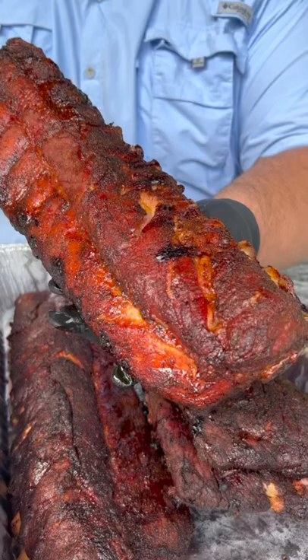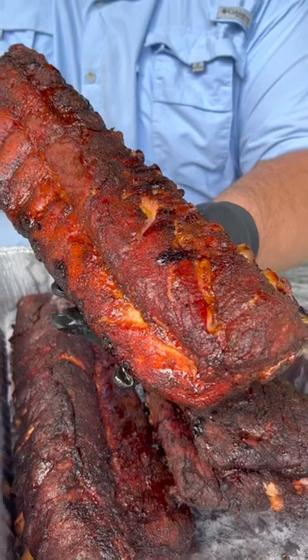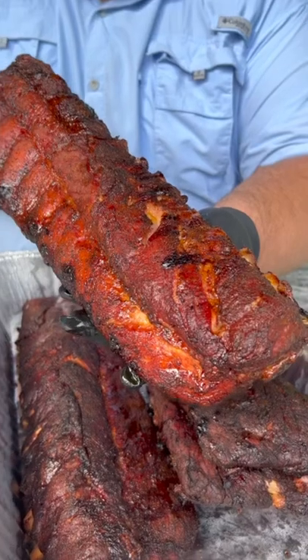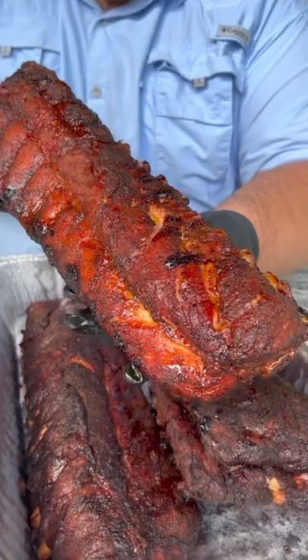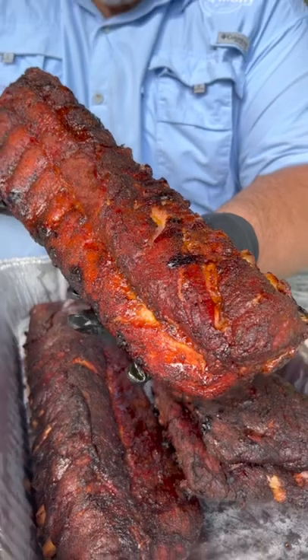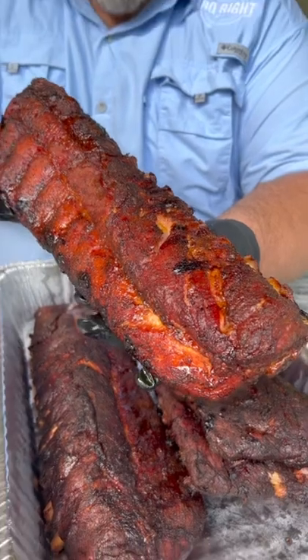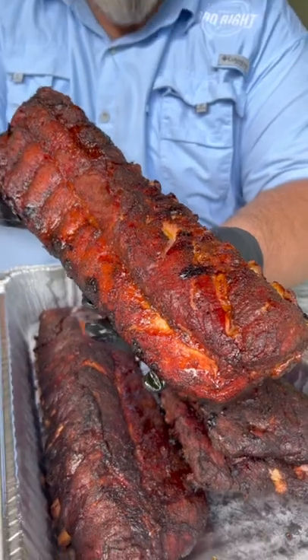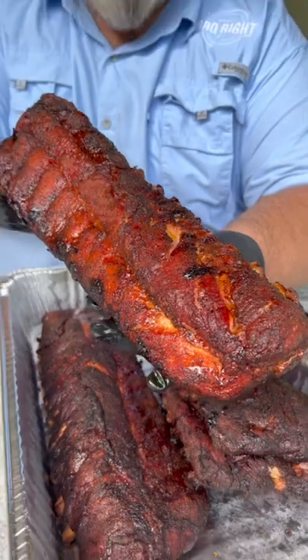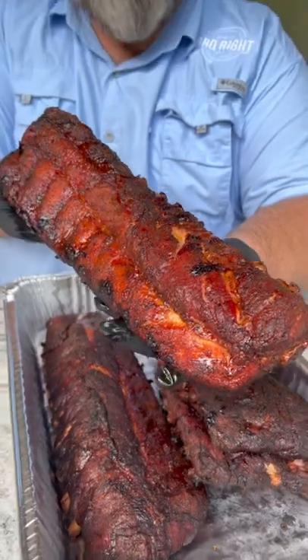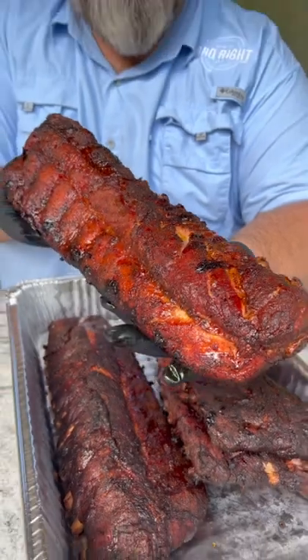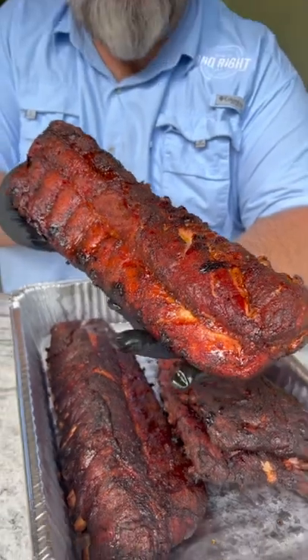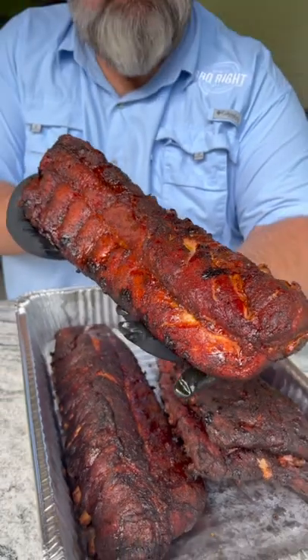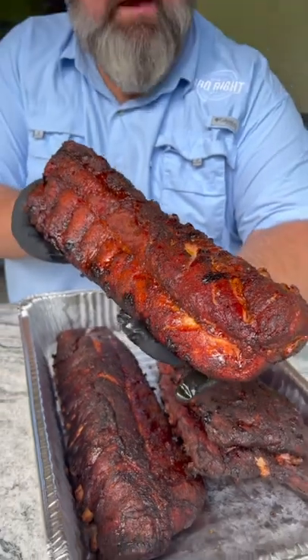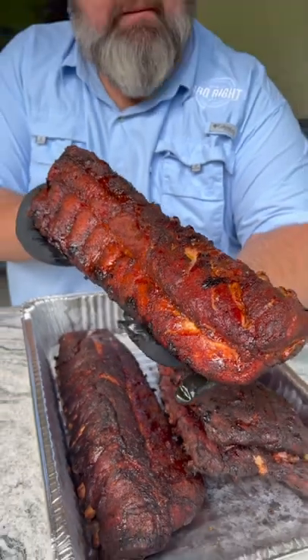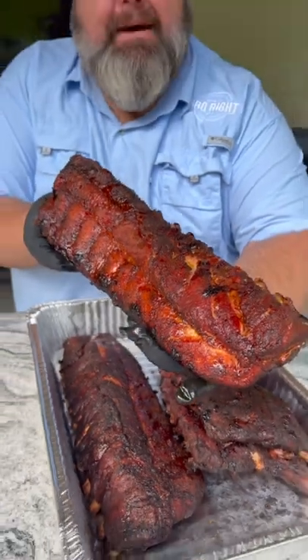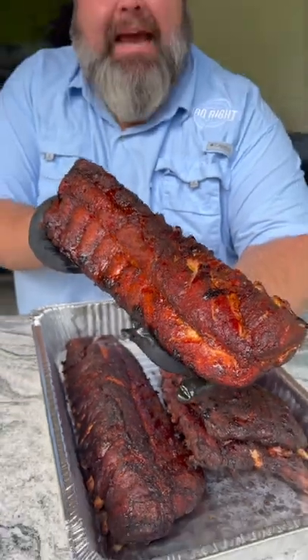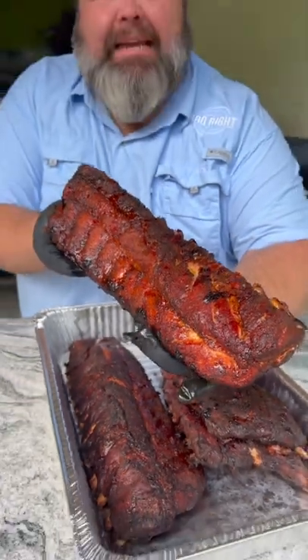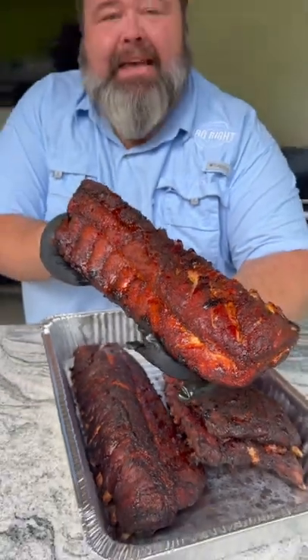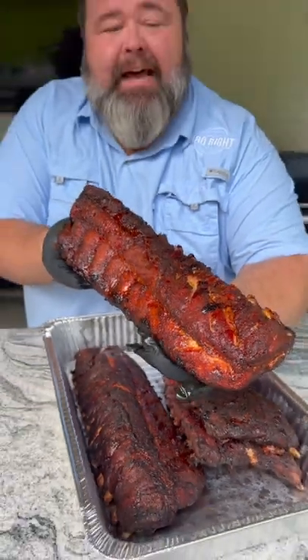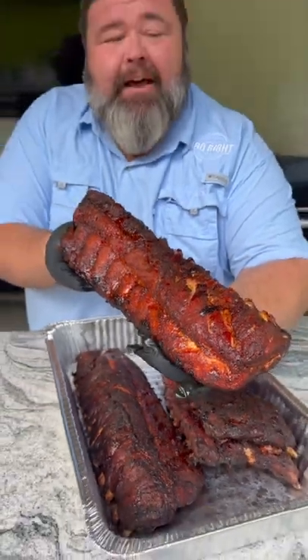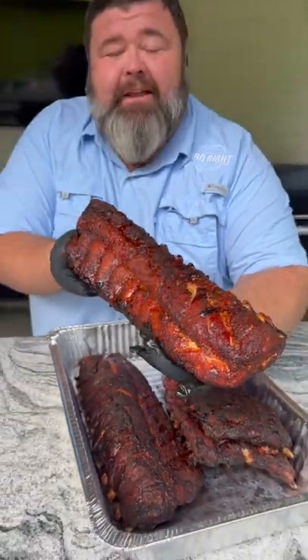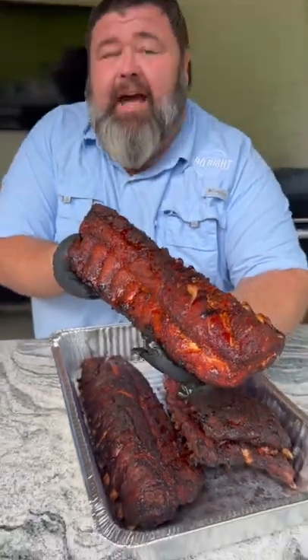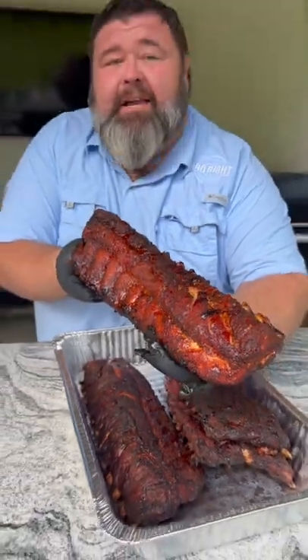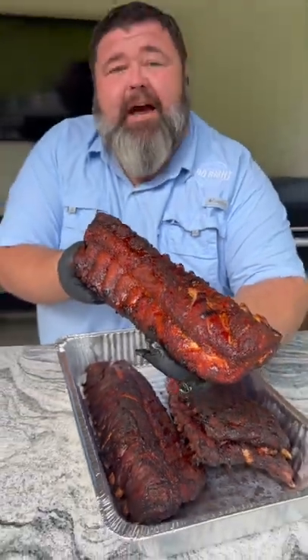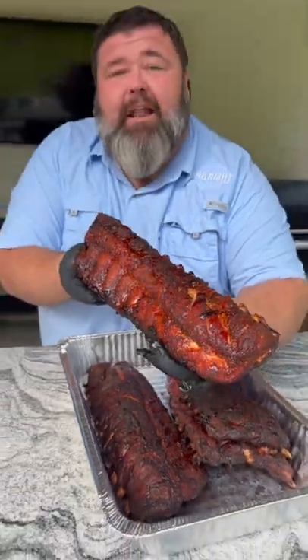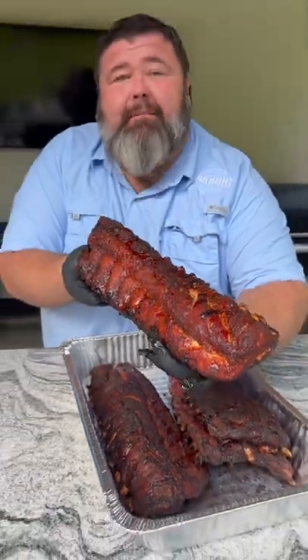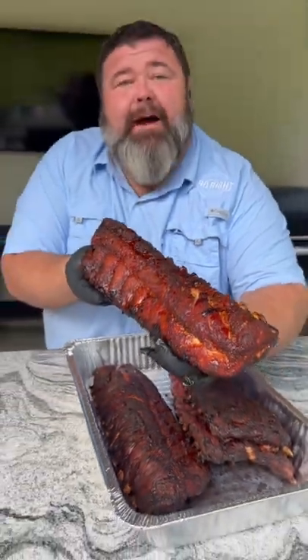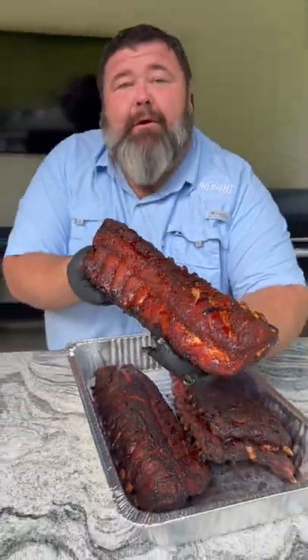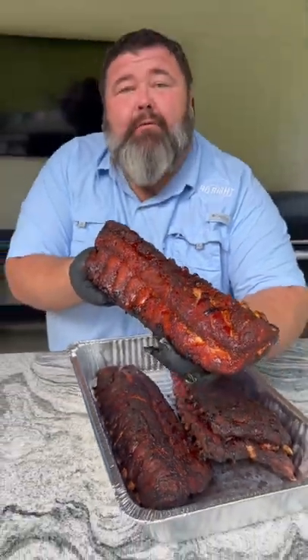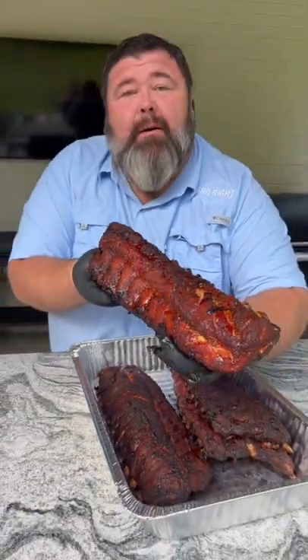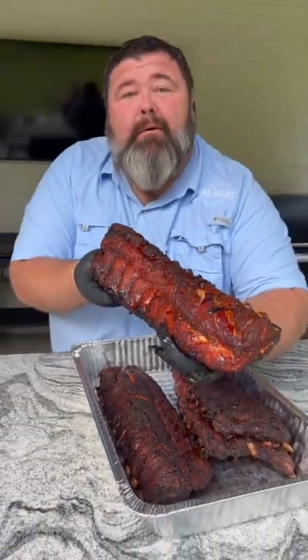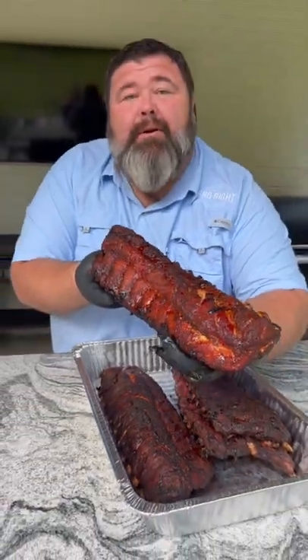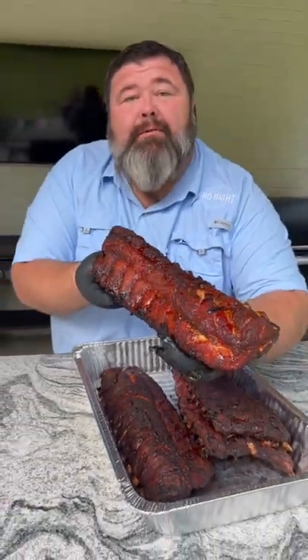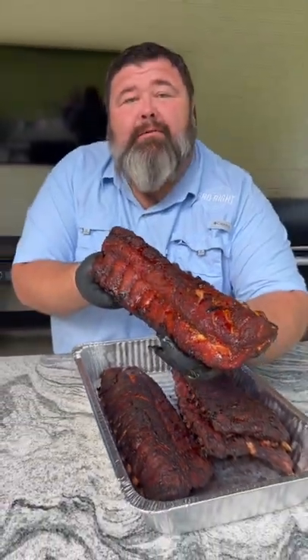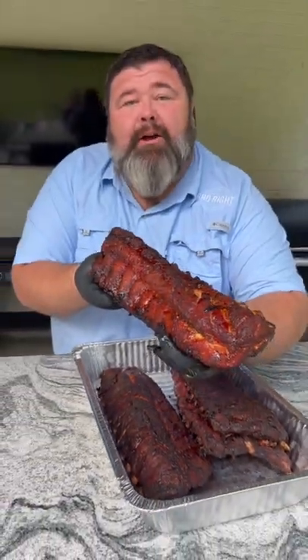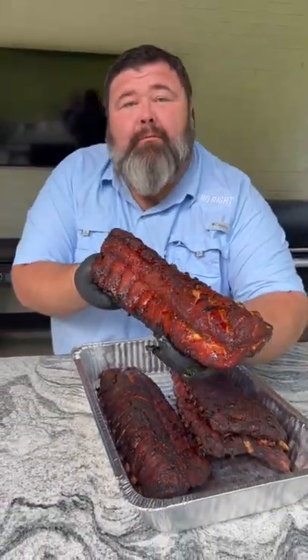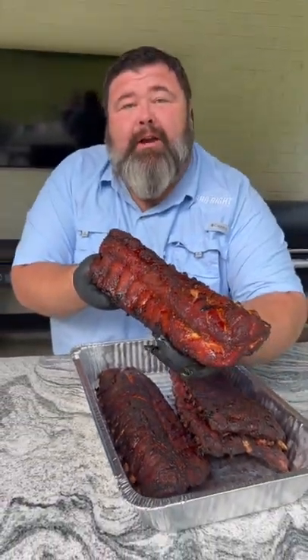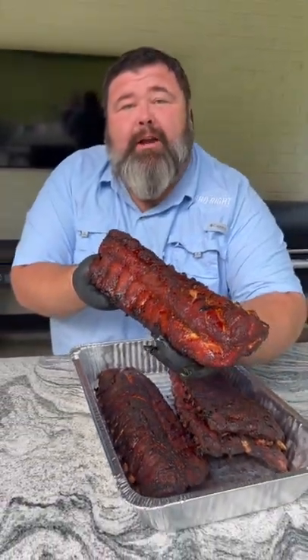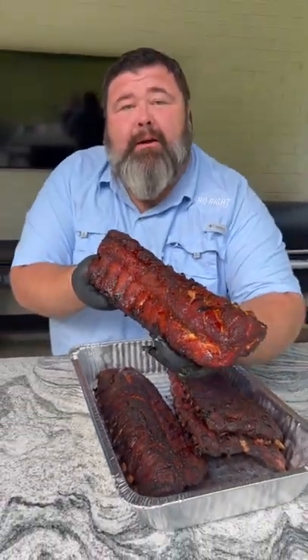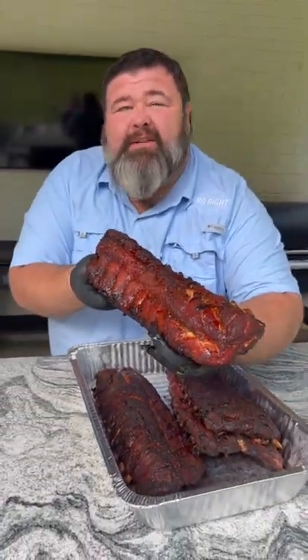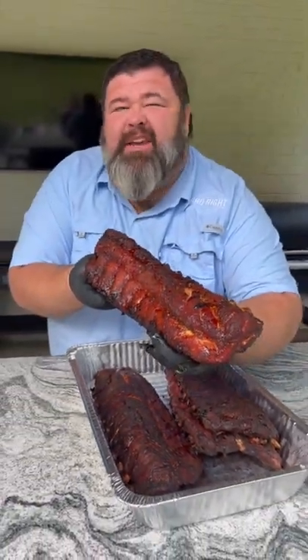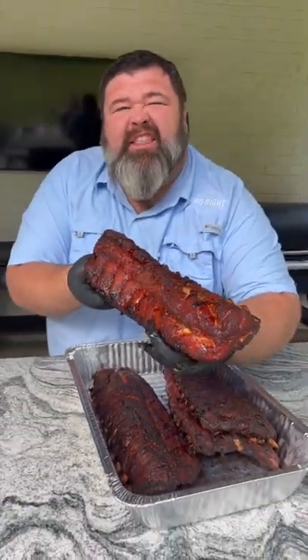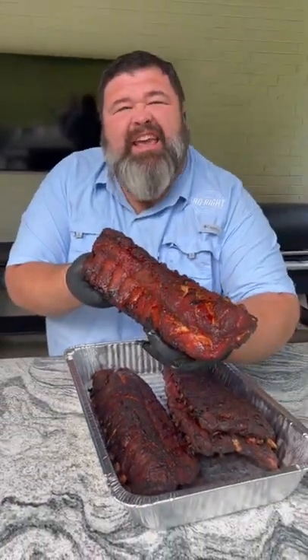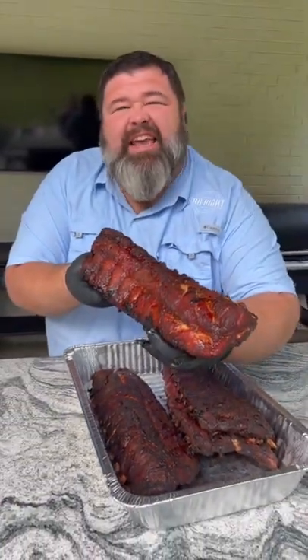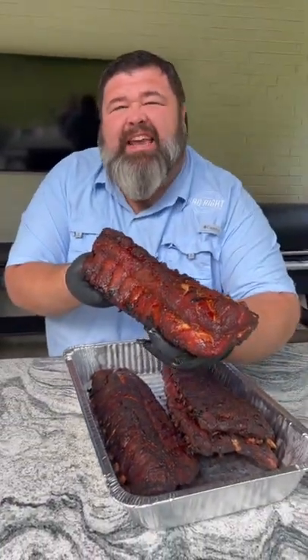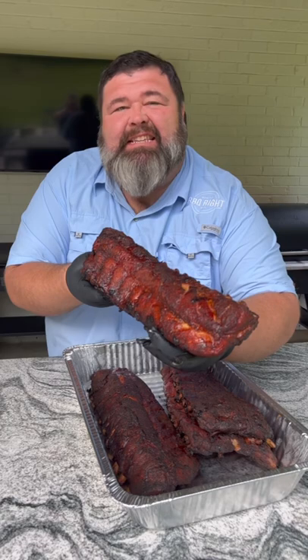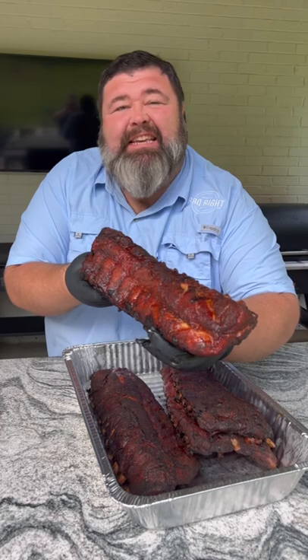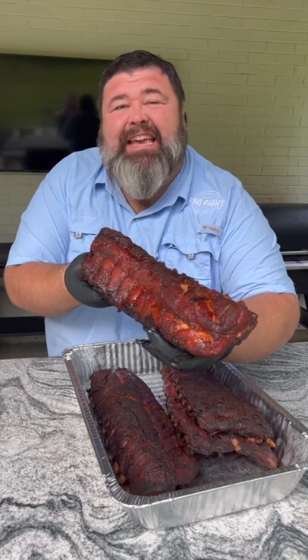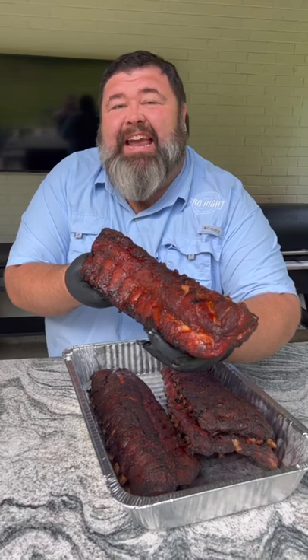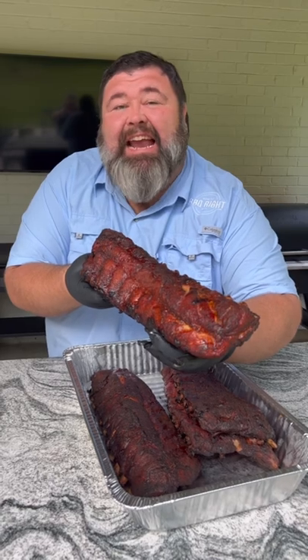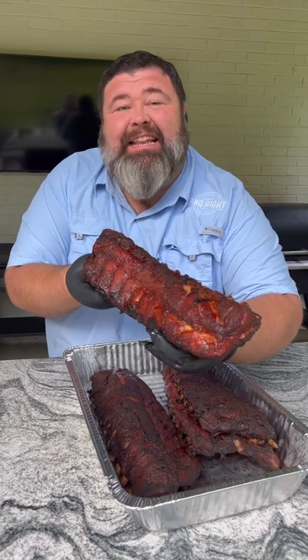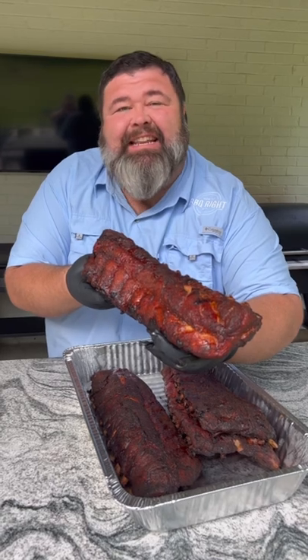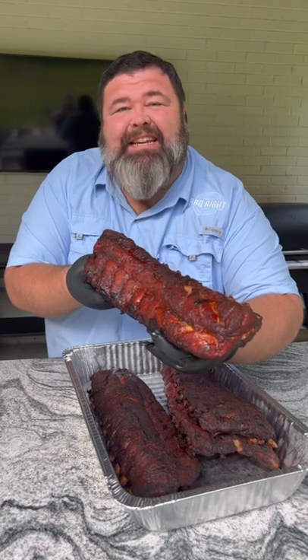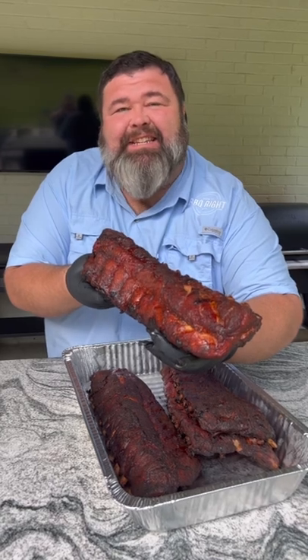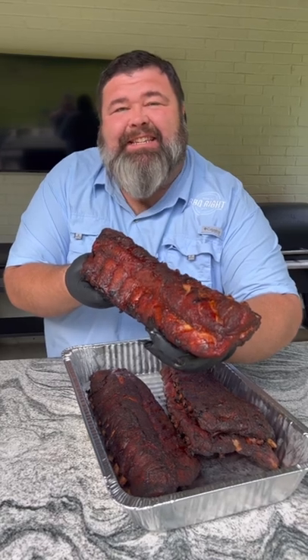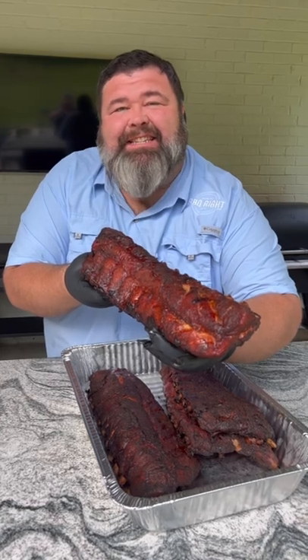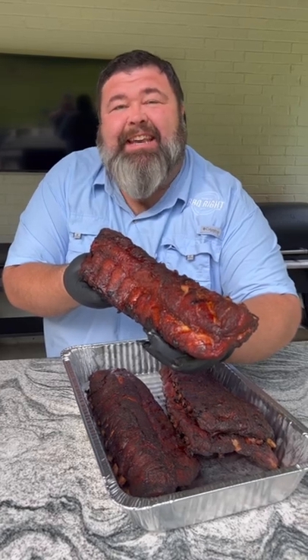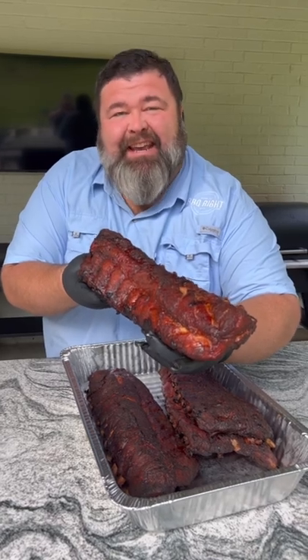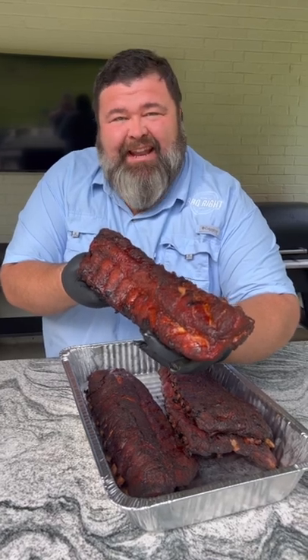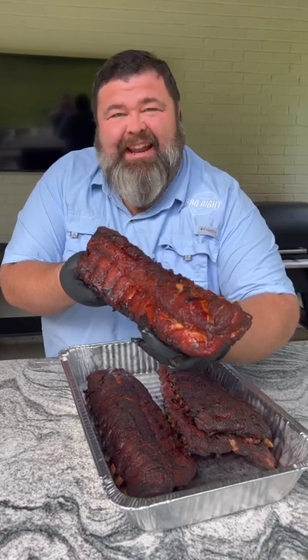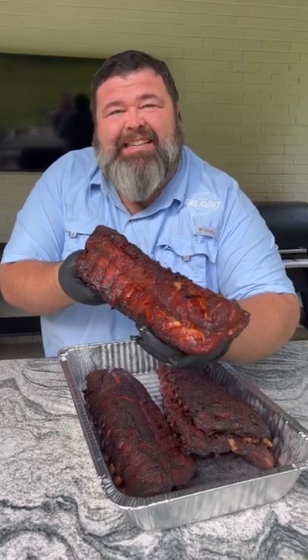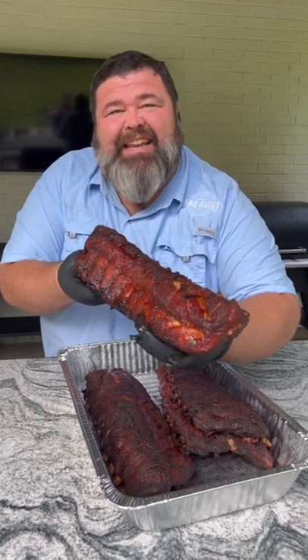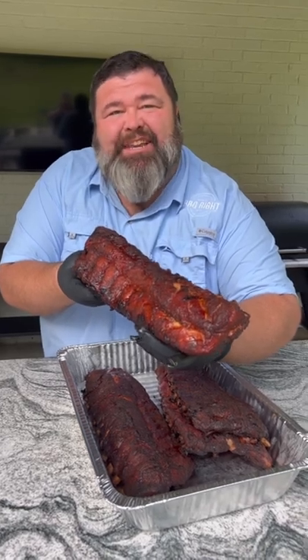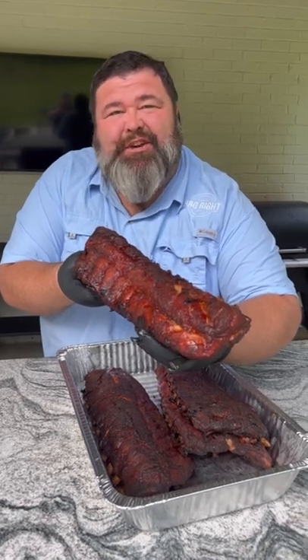Check these beautiful baby backs out. I call them my Rub'em and Run'em Ribs. Easy and delicious. Let's get to cooking.